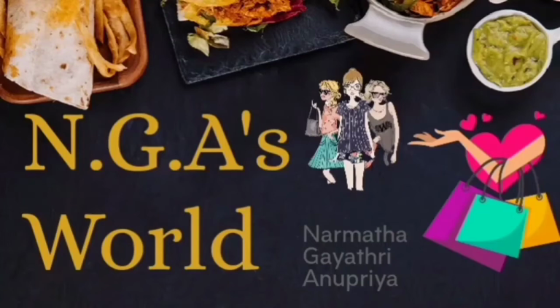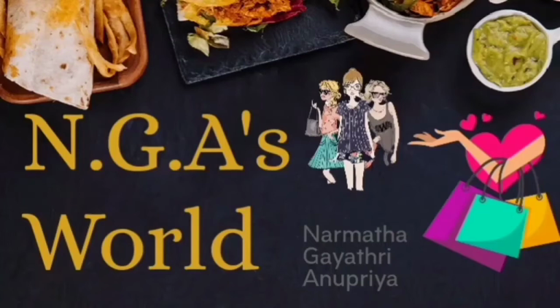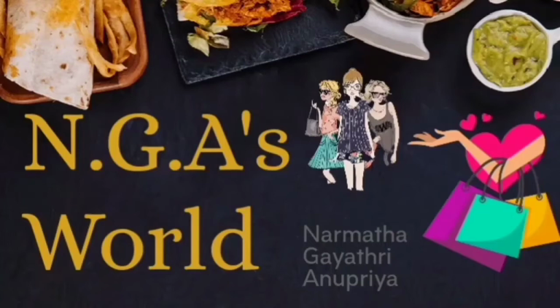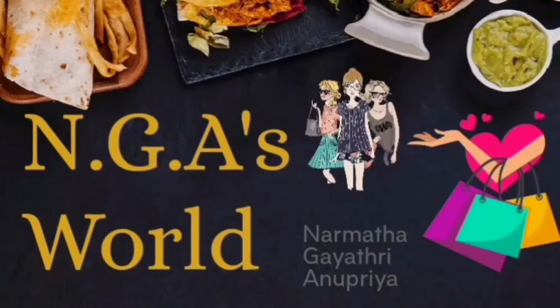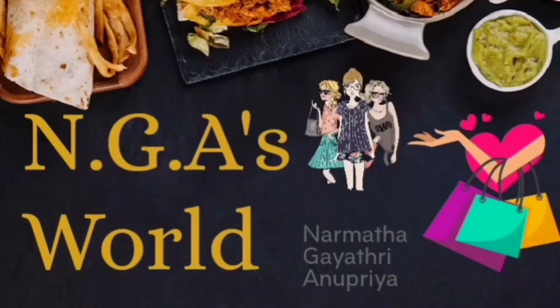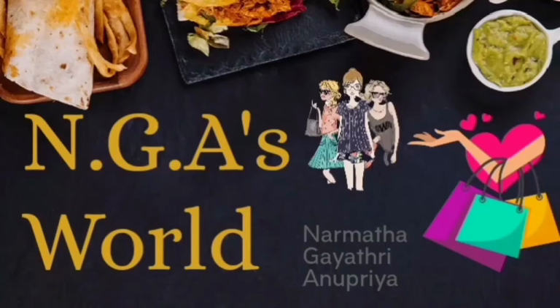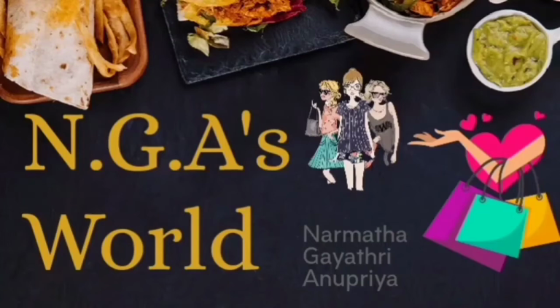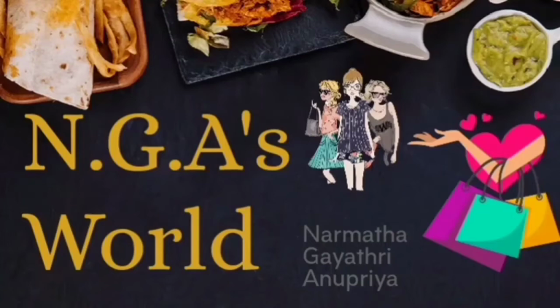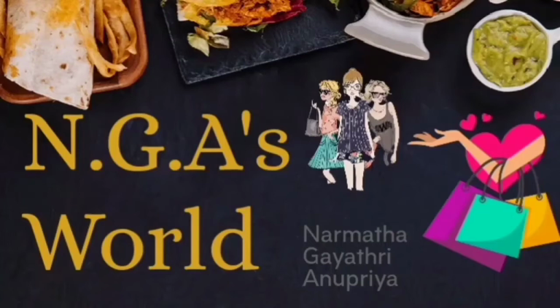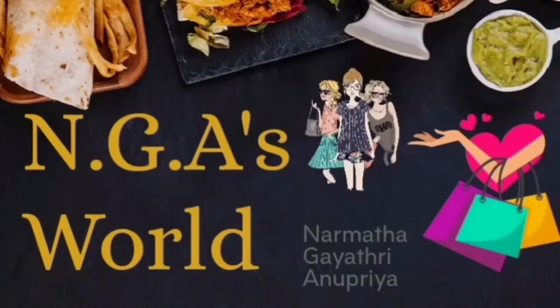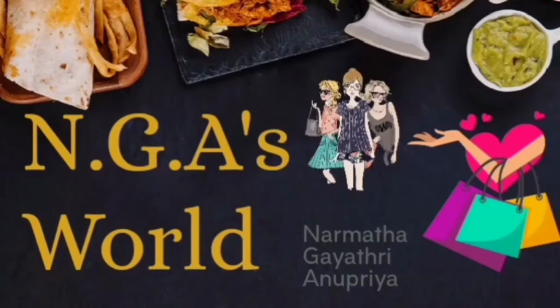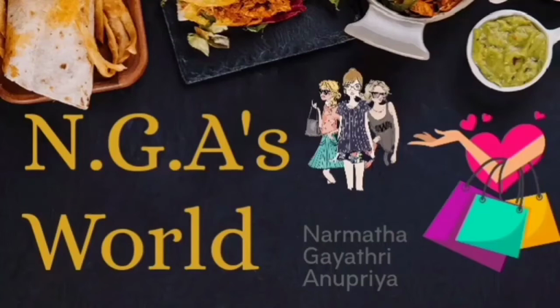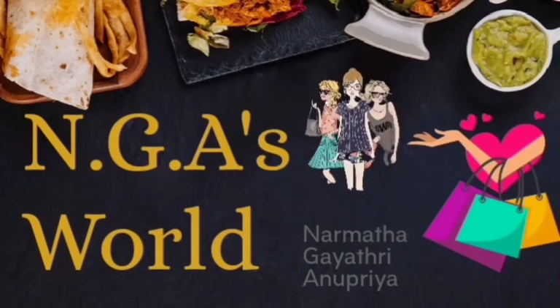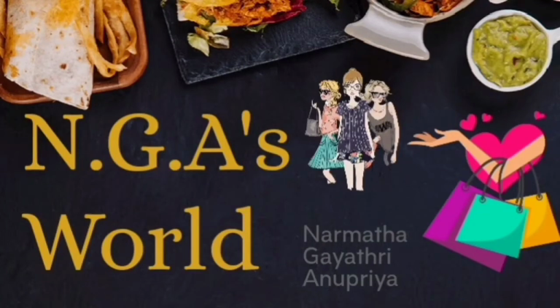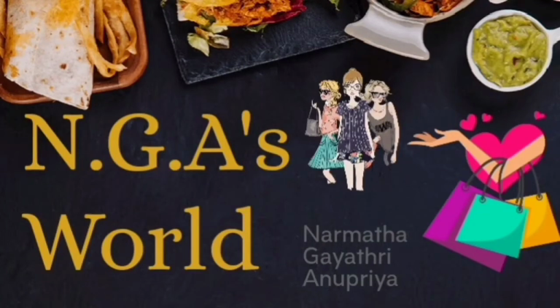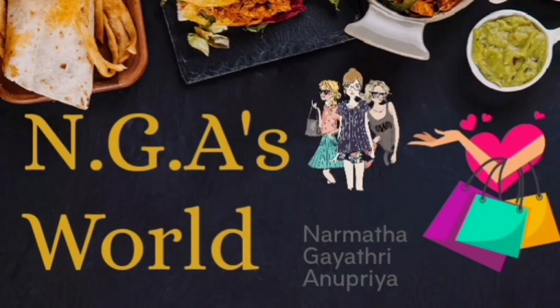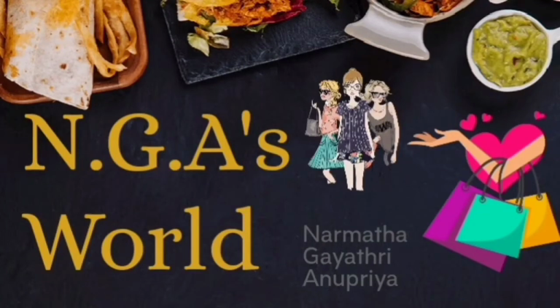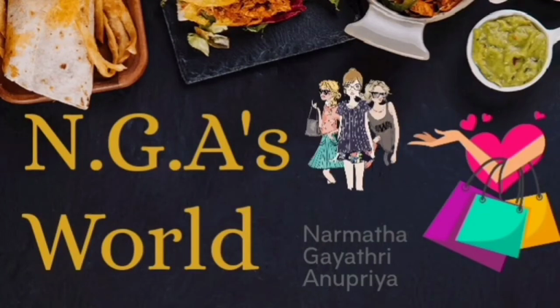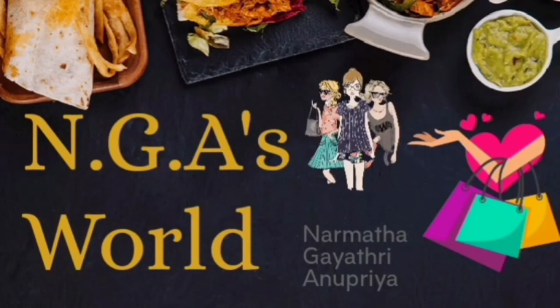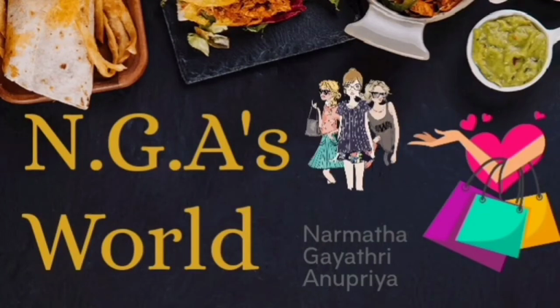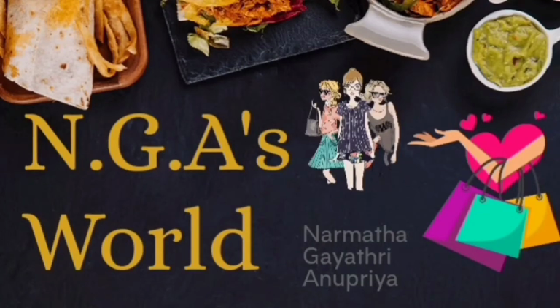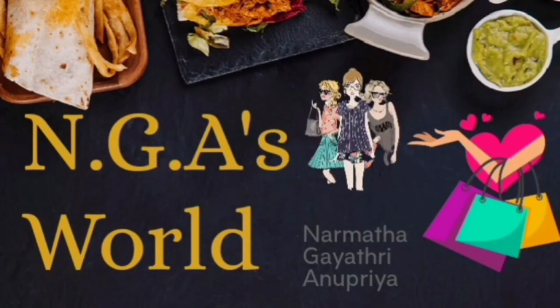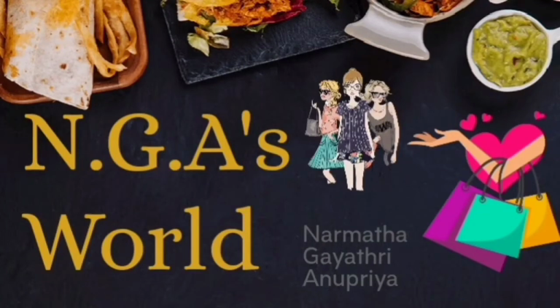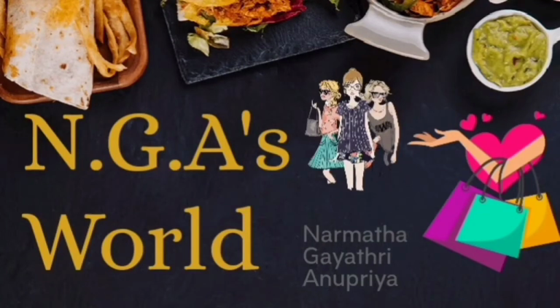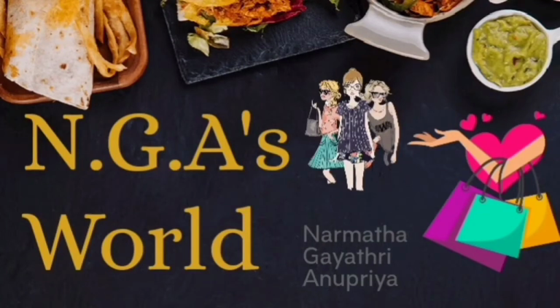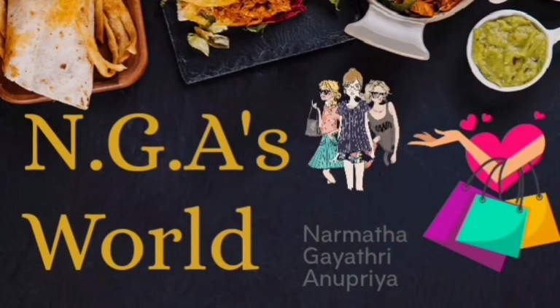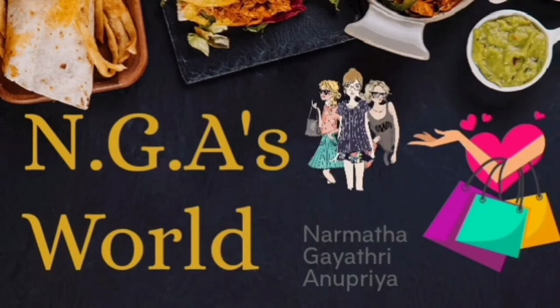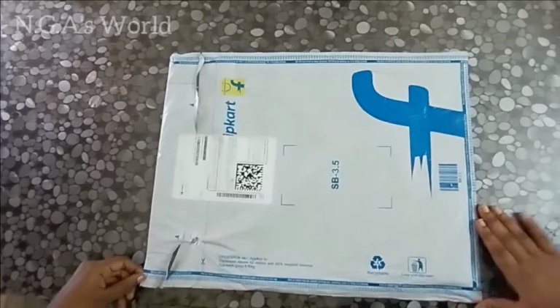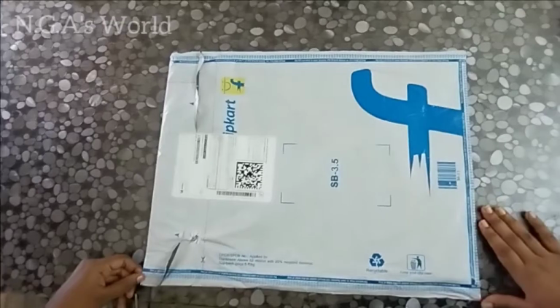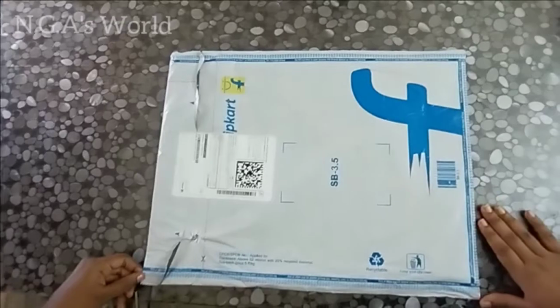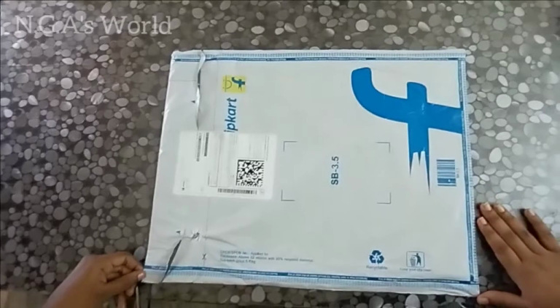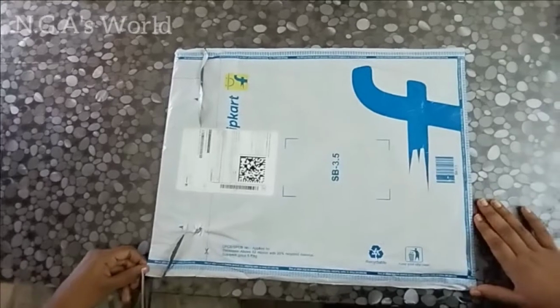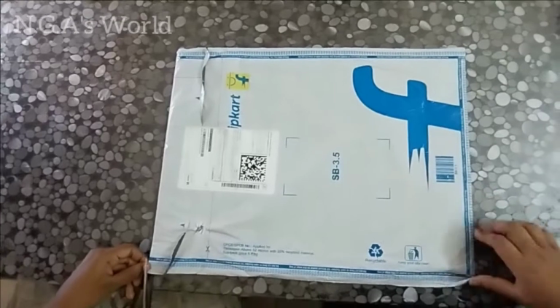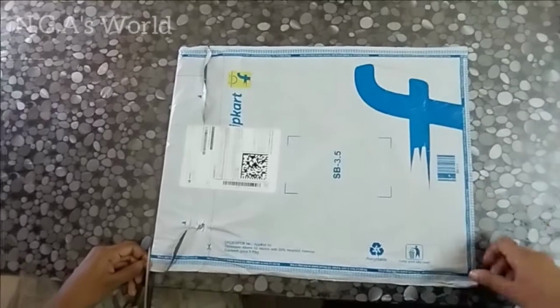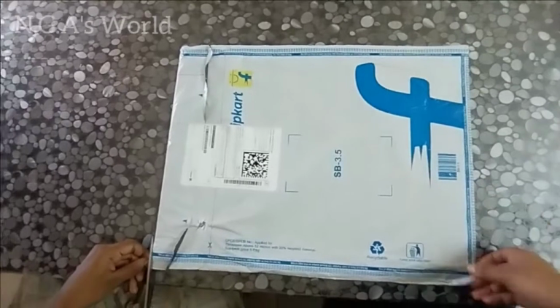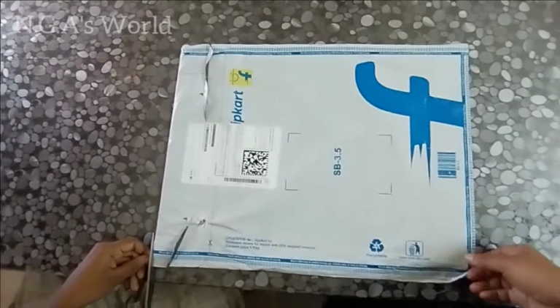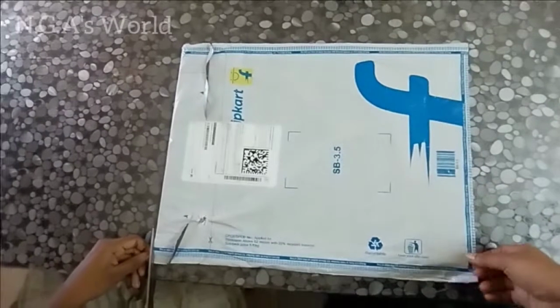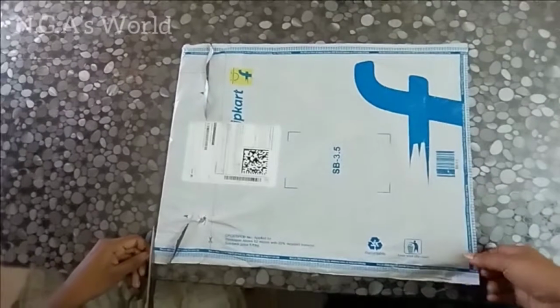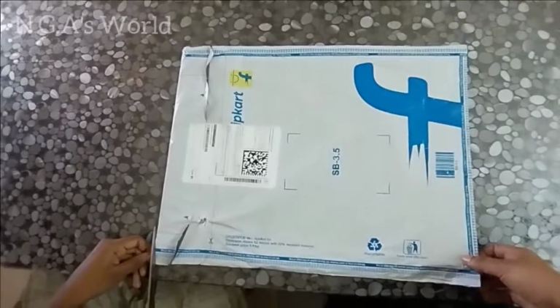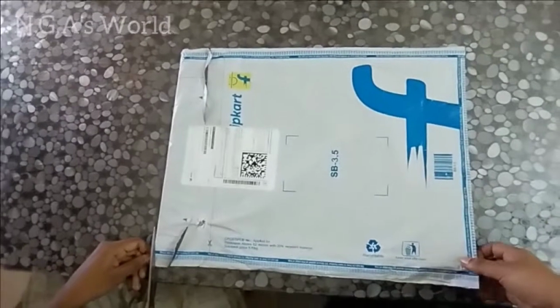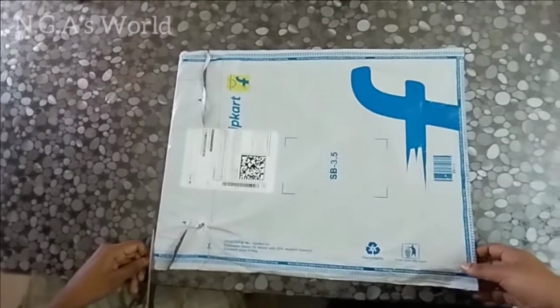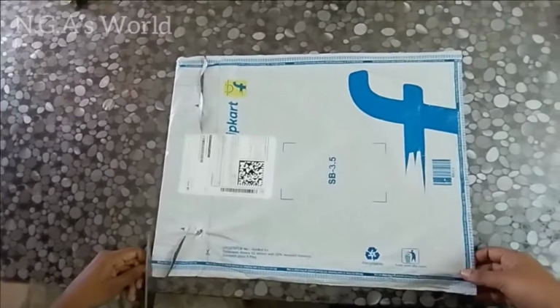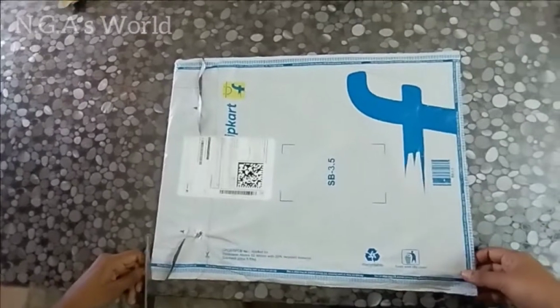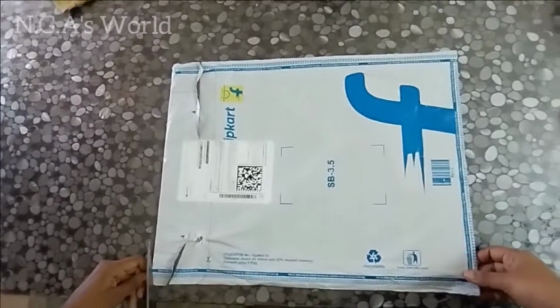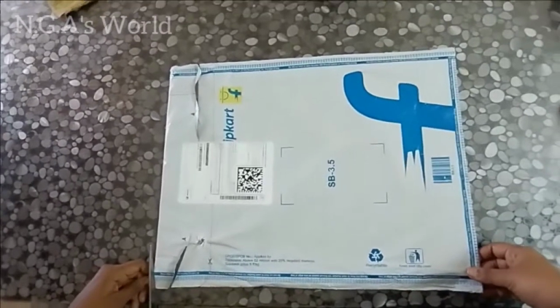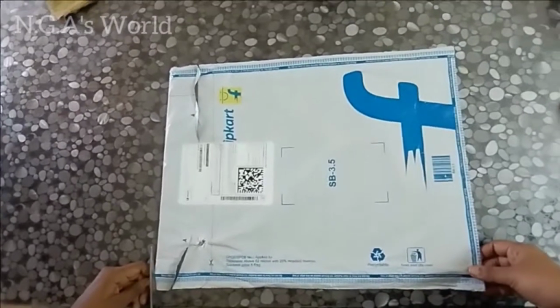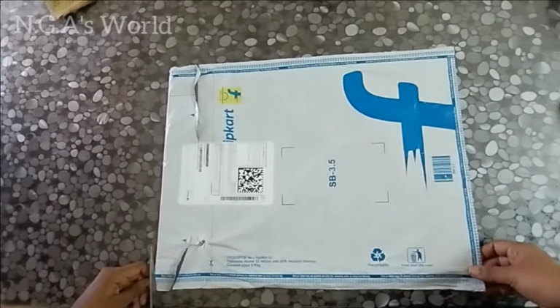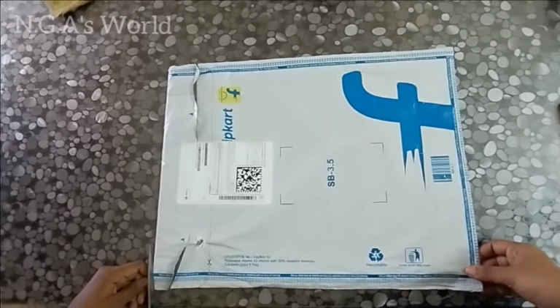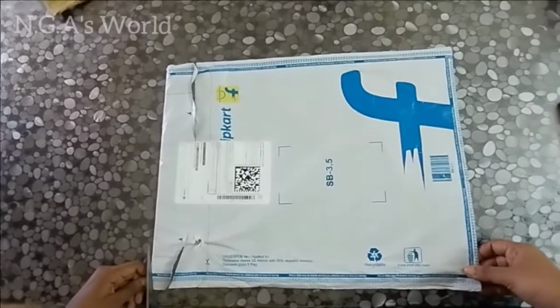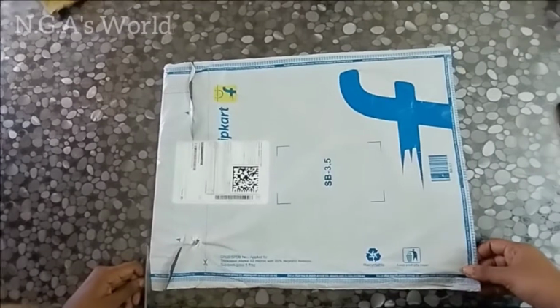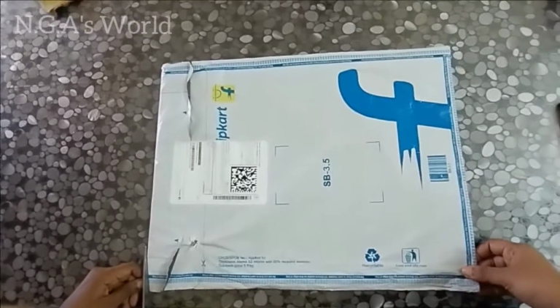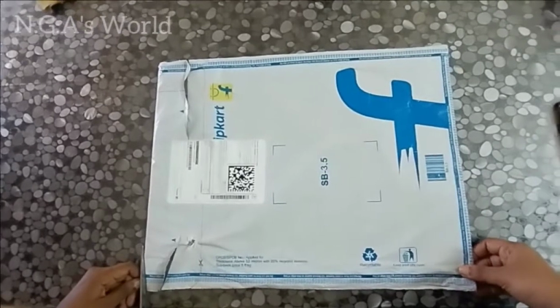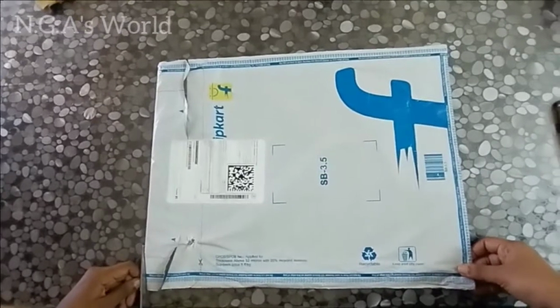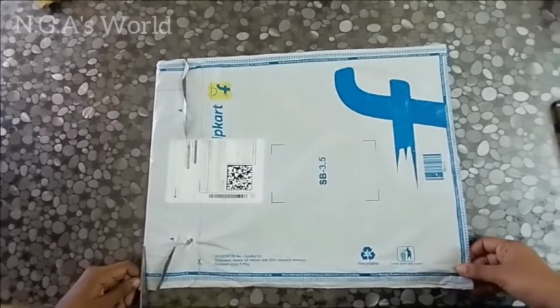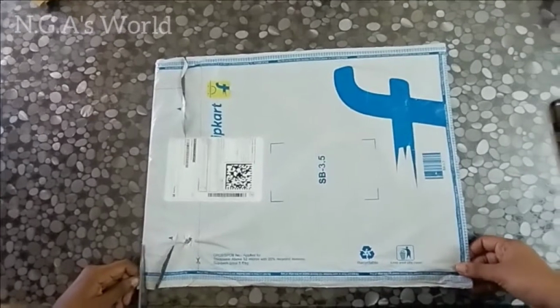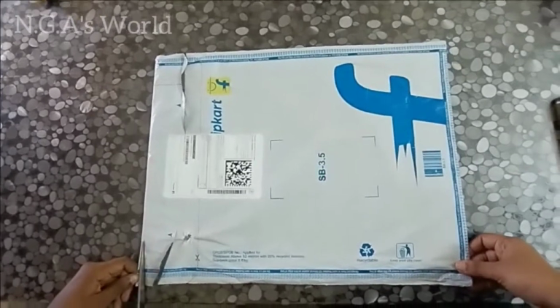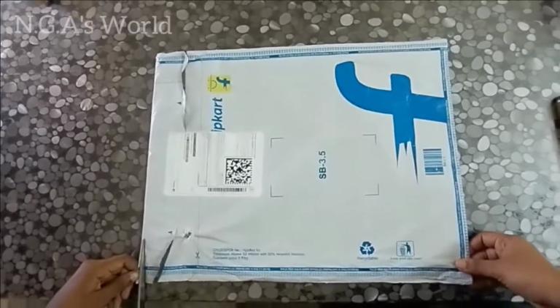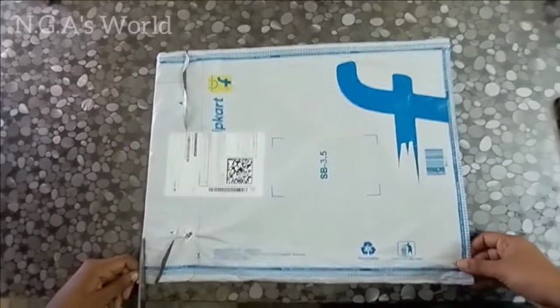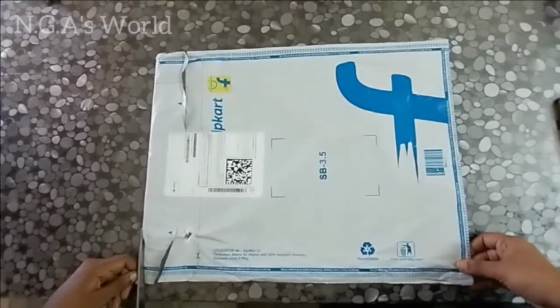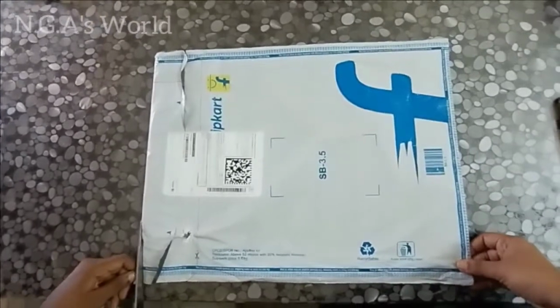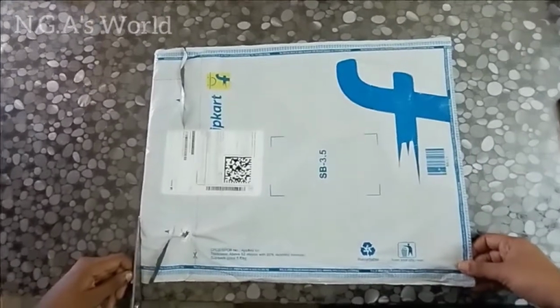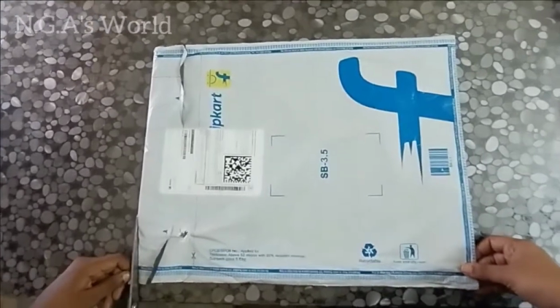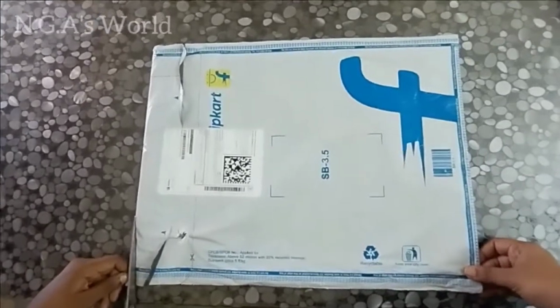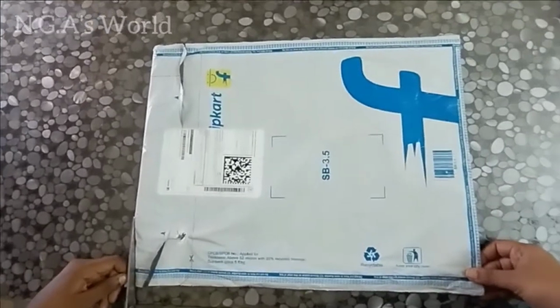Welcome to NGAs World. Hi friends, let's talk about a parcel unboxing.